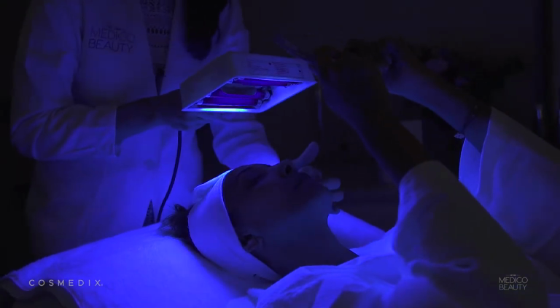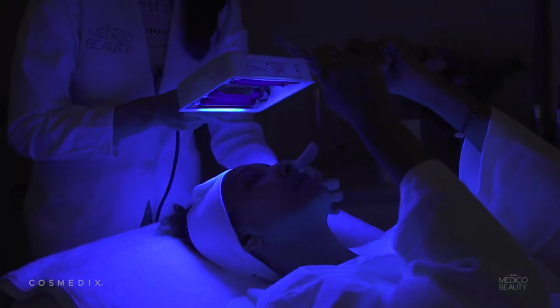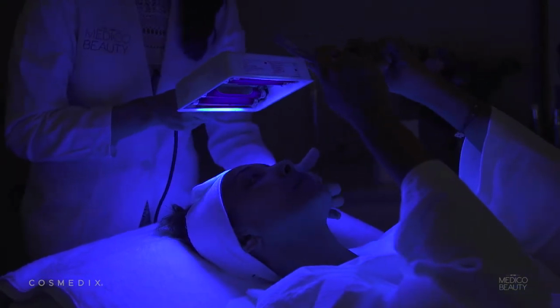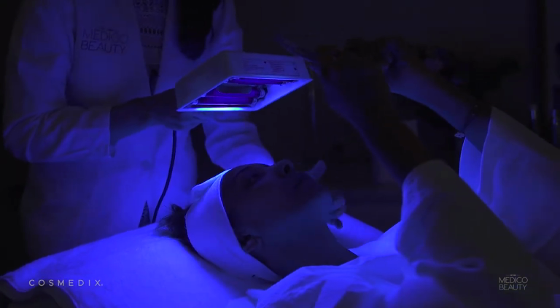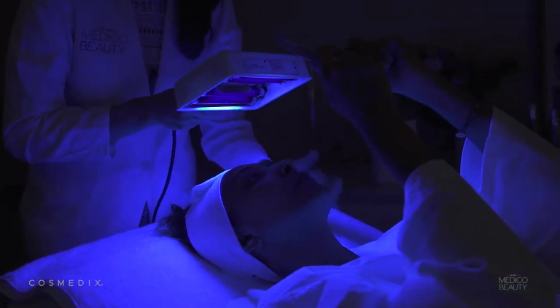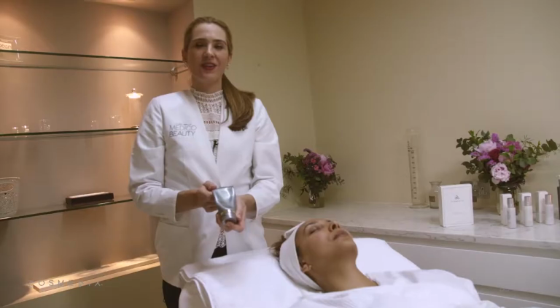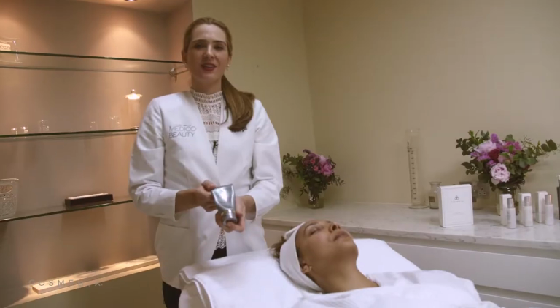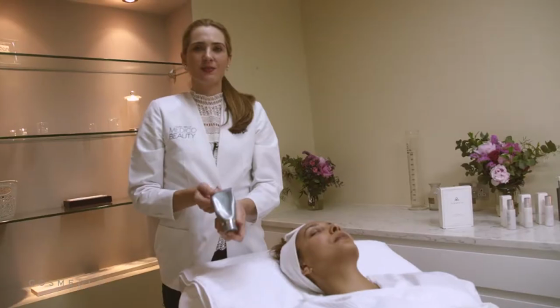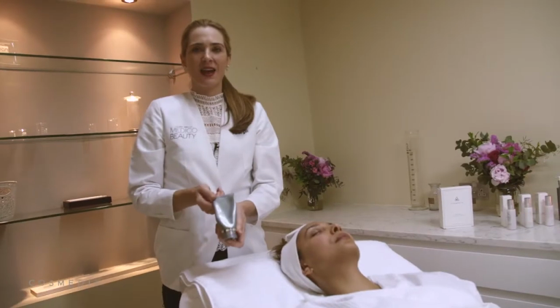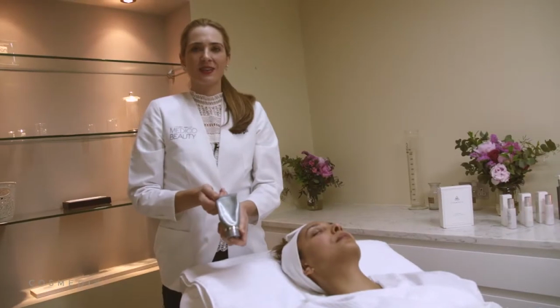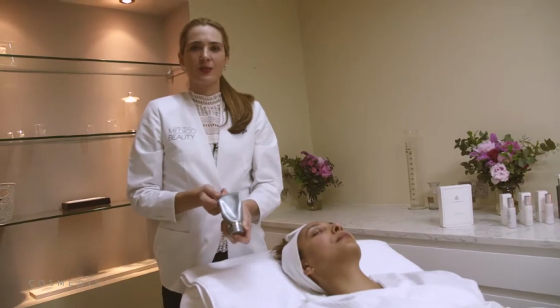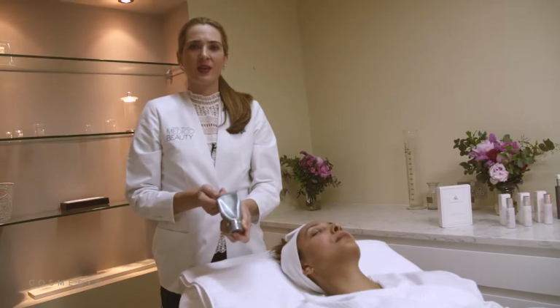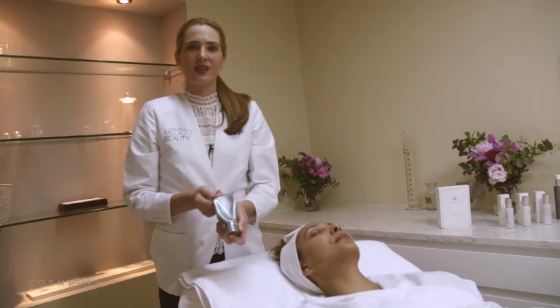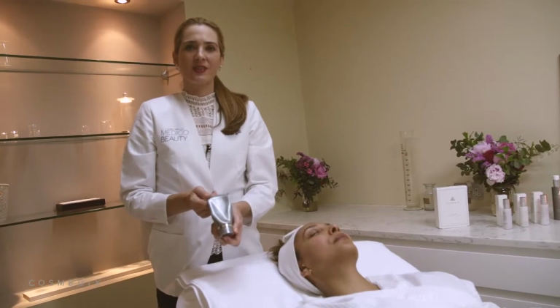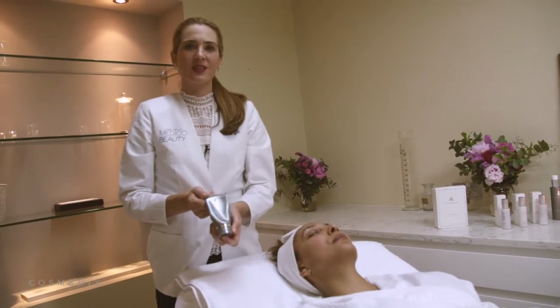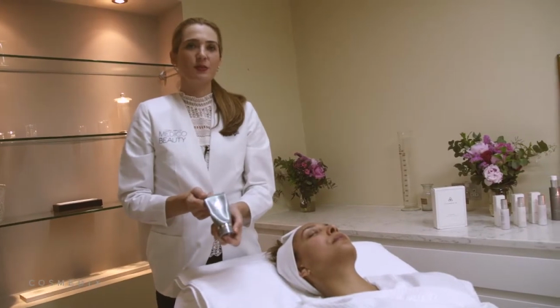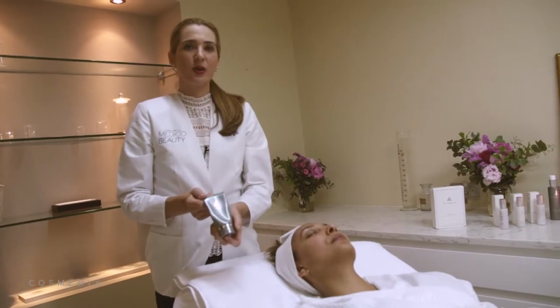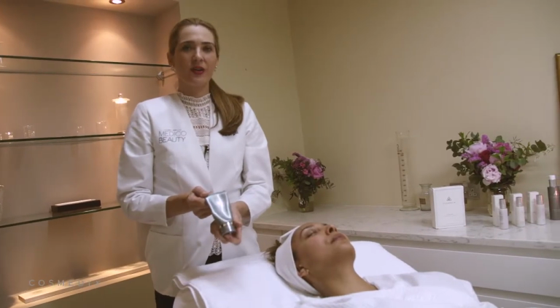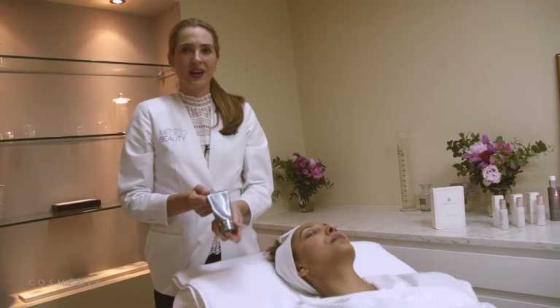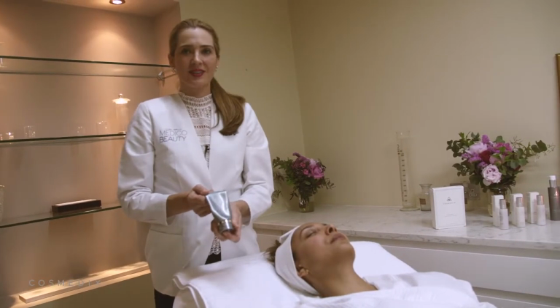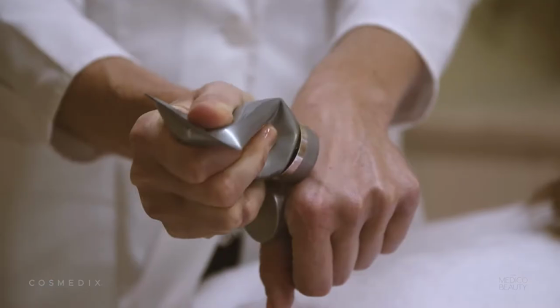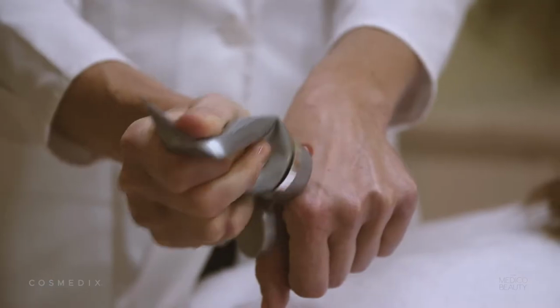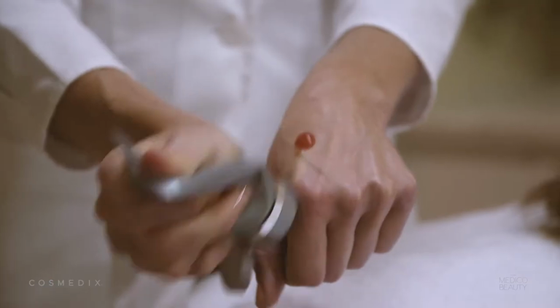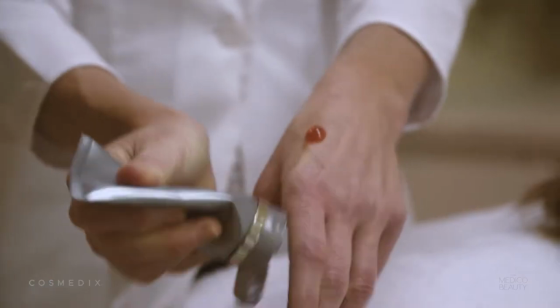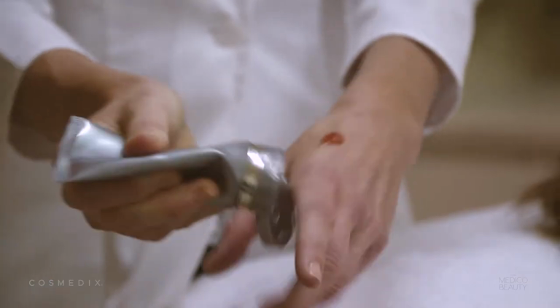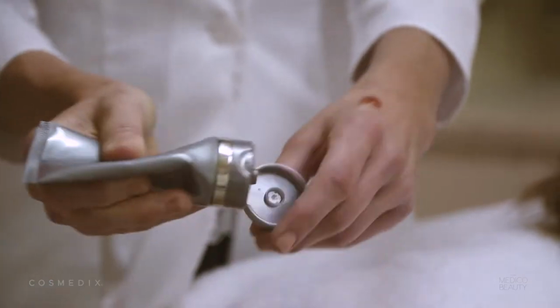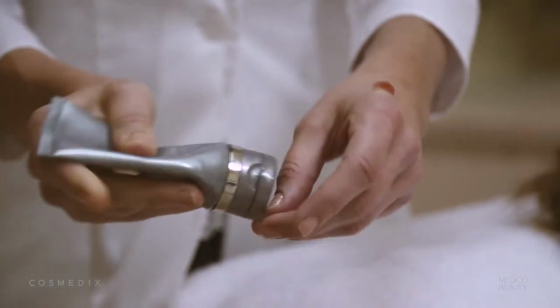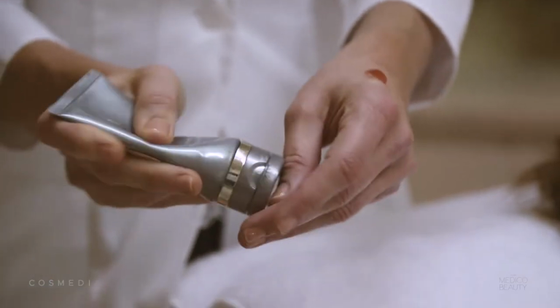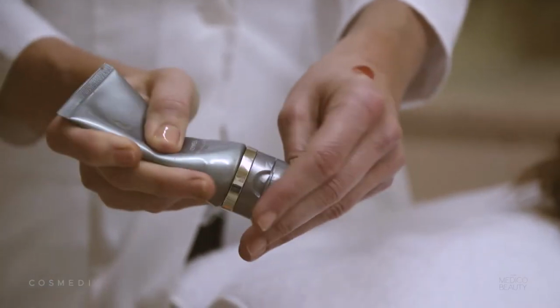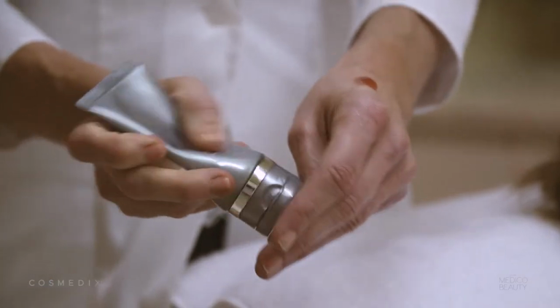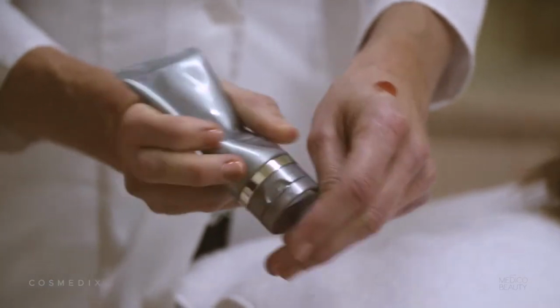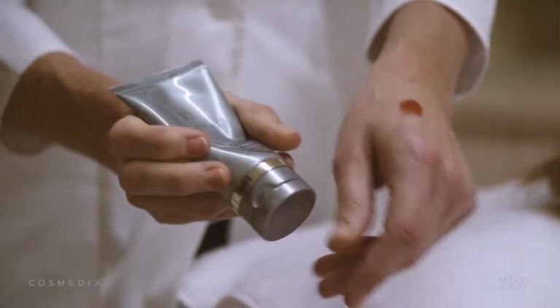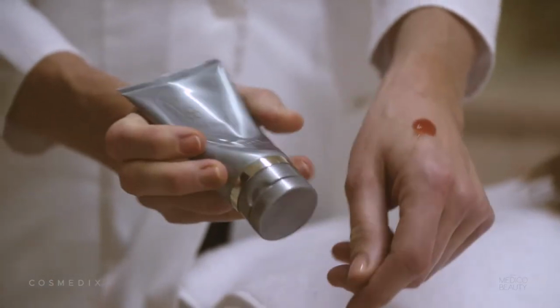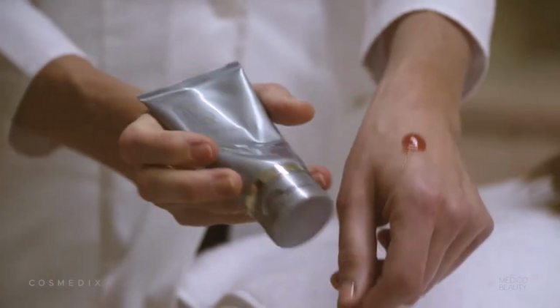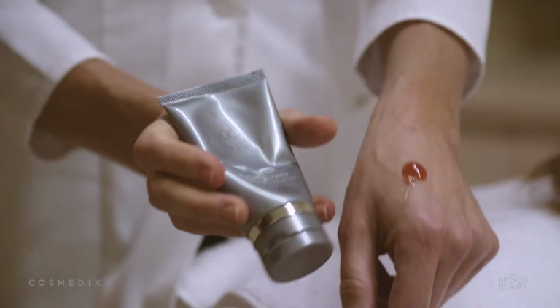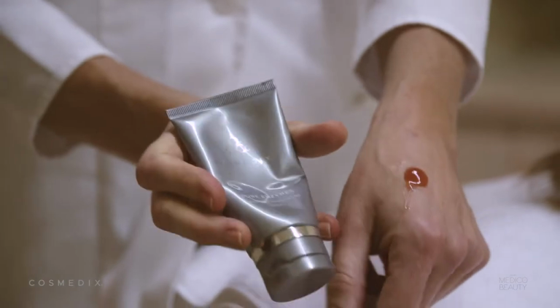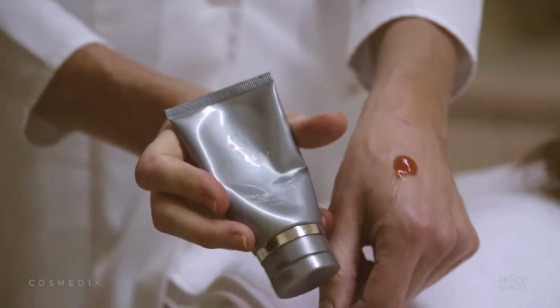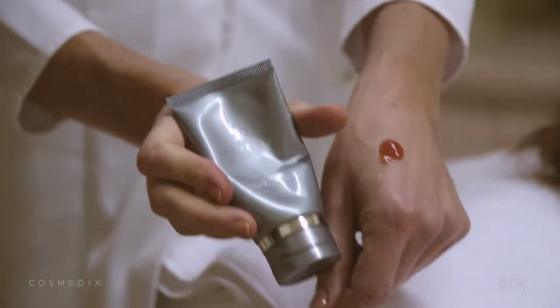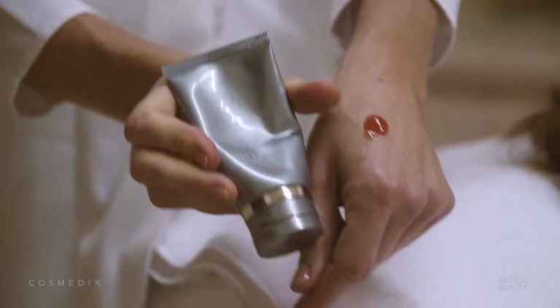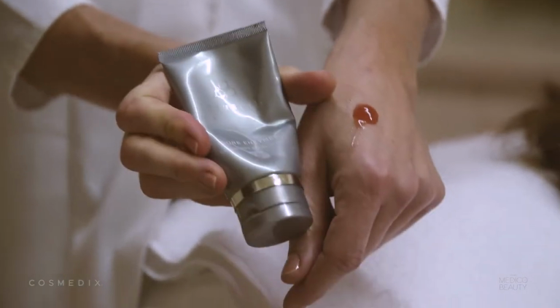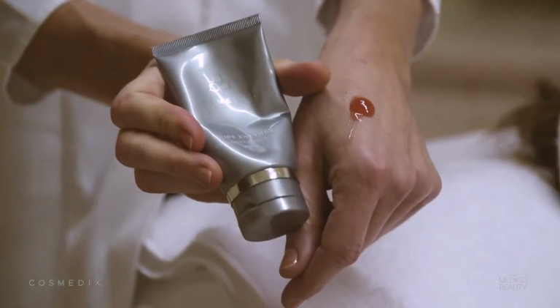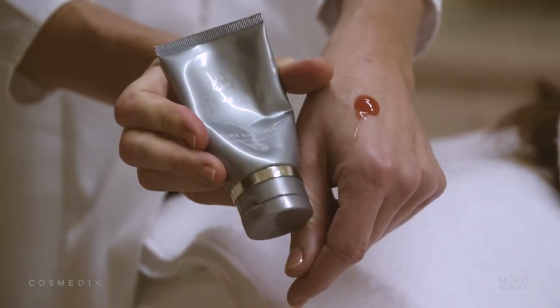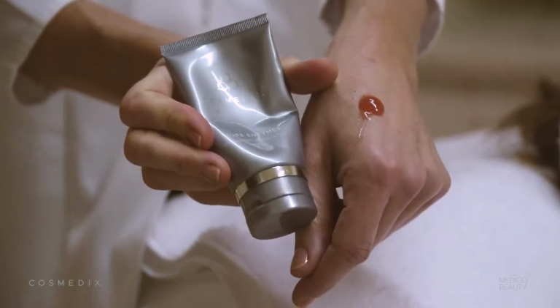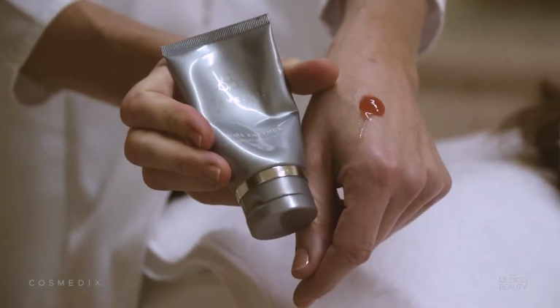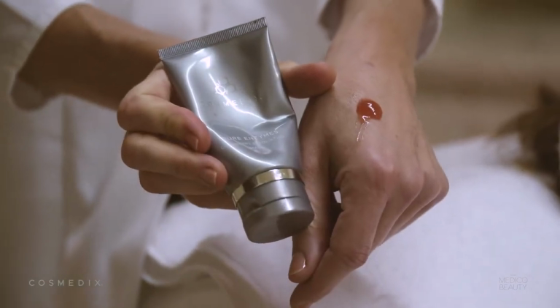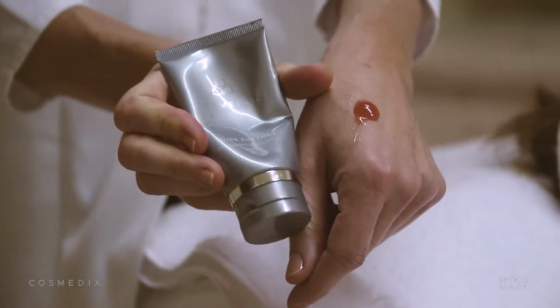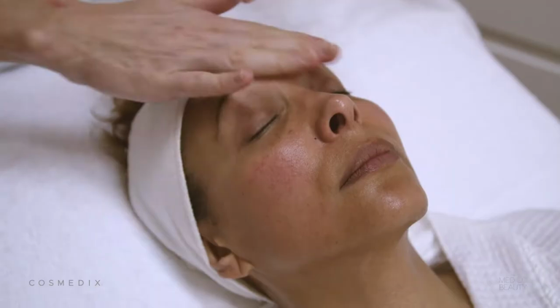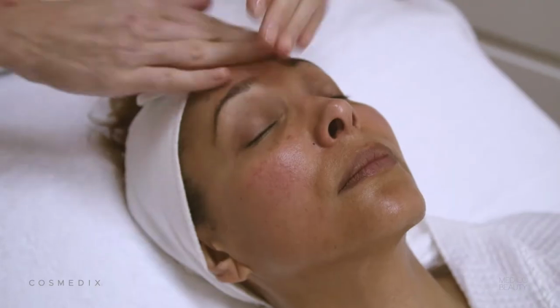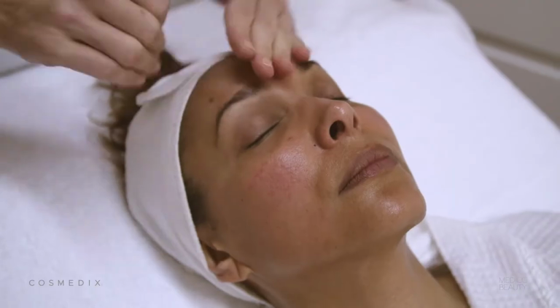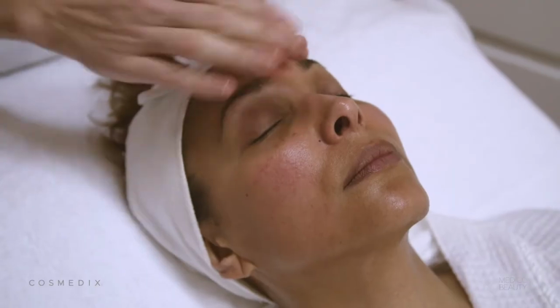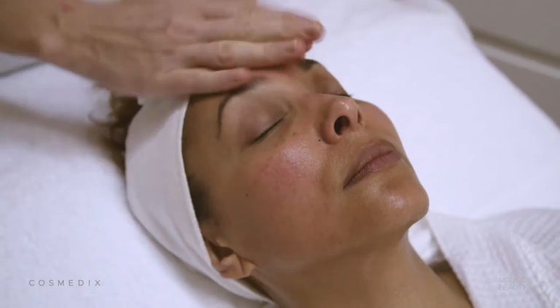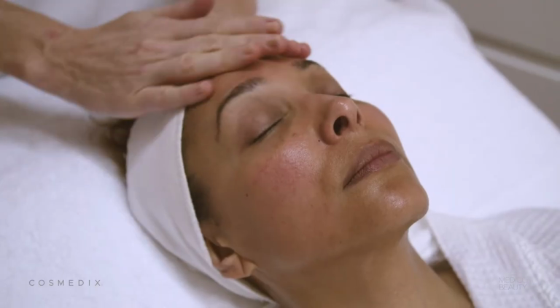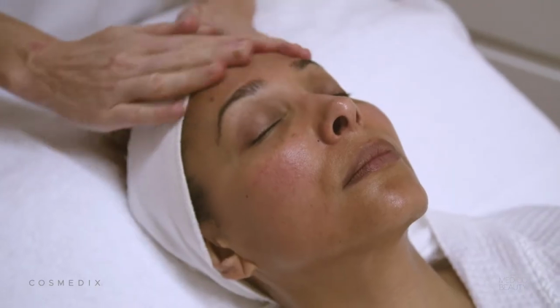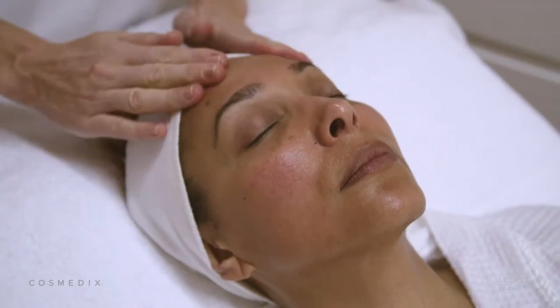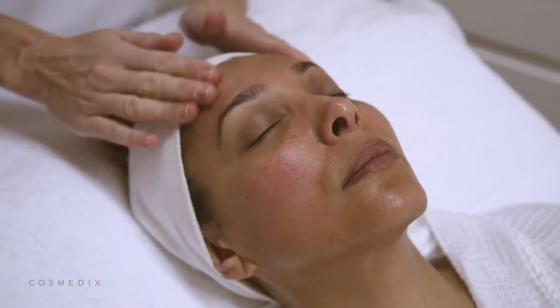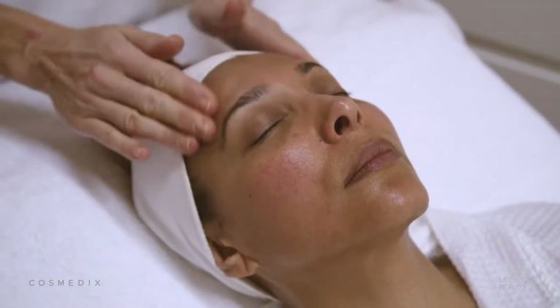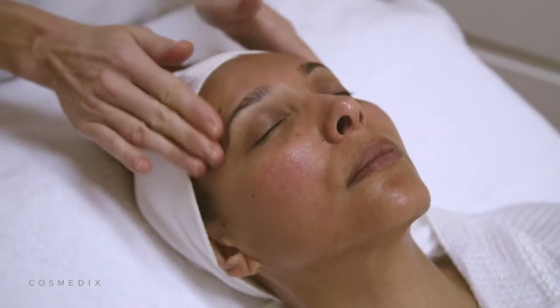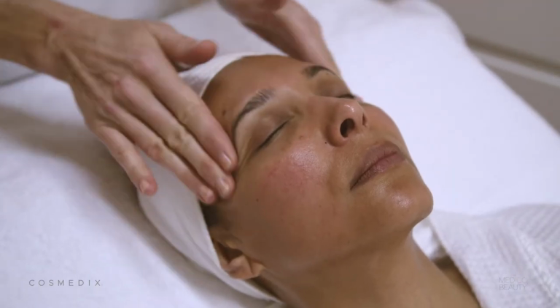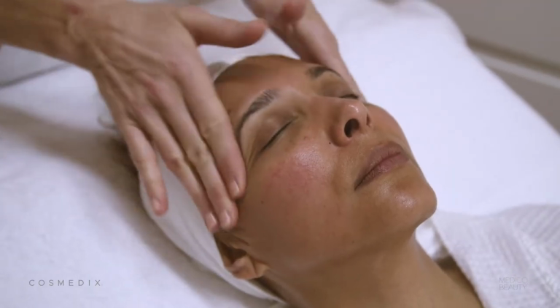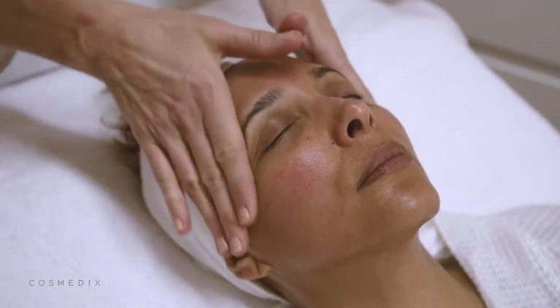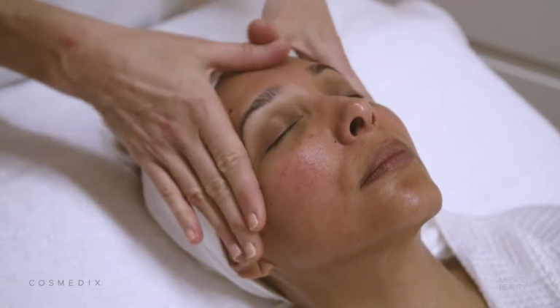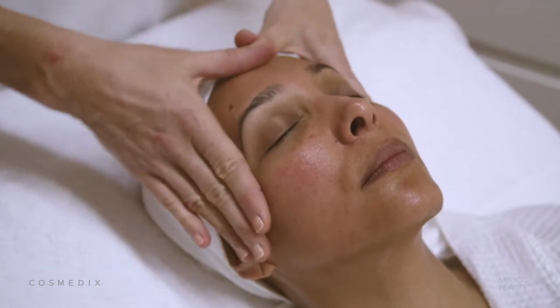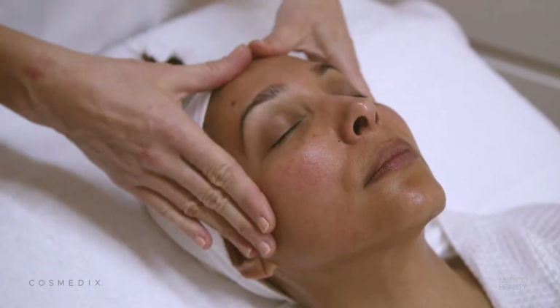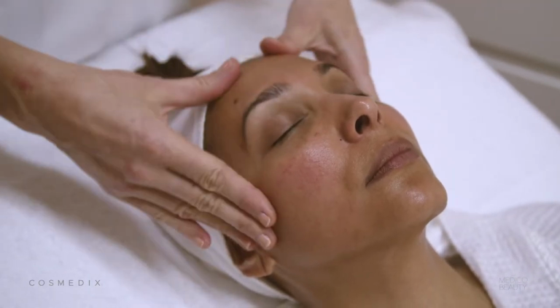The first mask we use is Pure Enzymes. This is made with cranberries and lactic acid and it's fantastic for refreshing the skin.